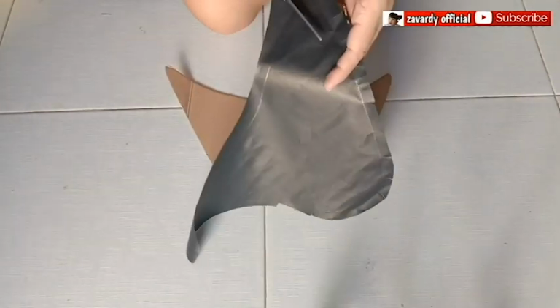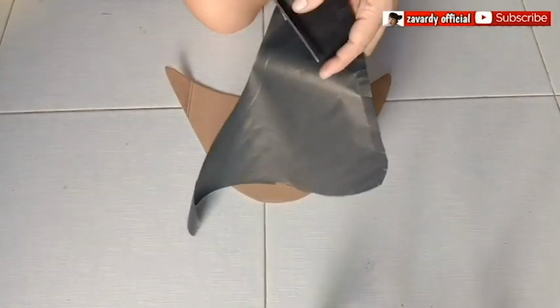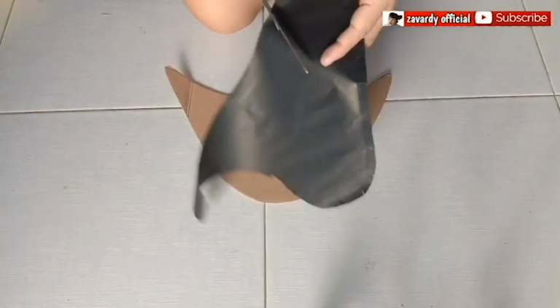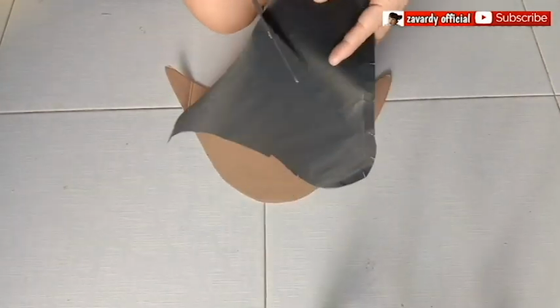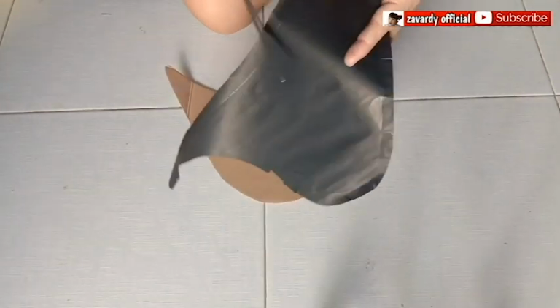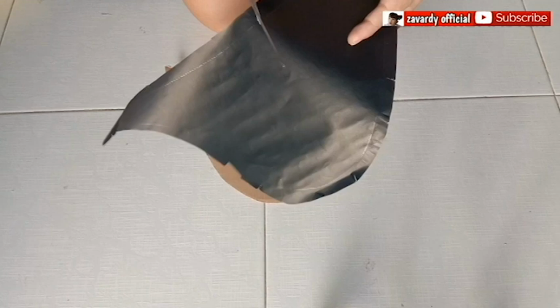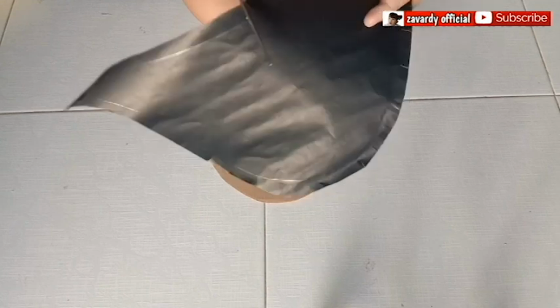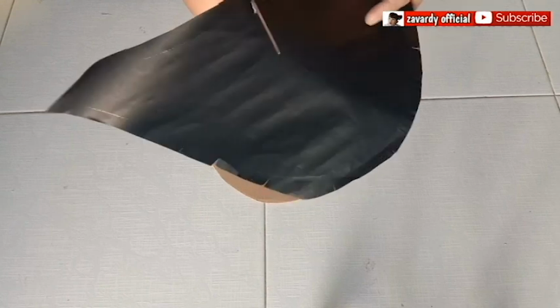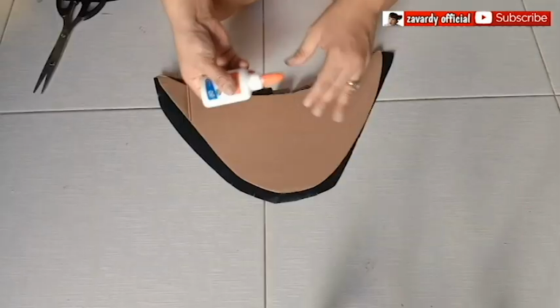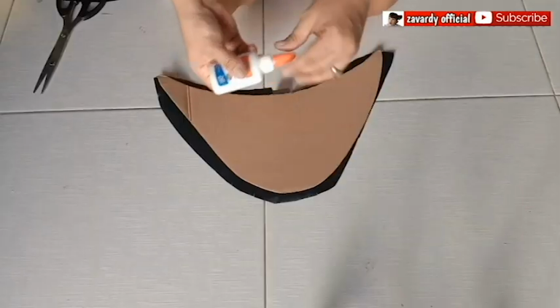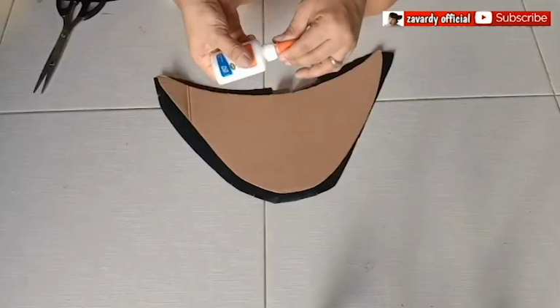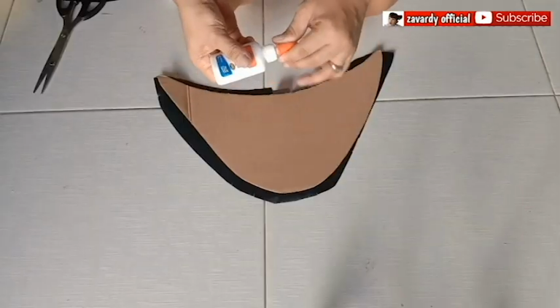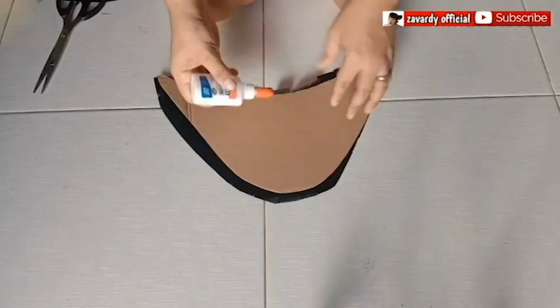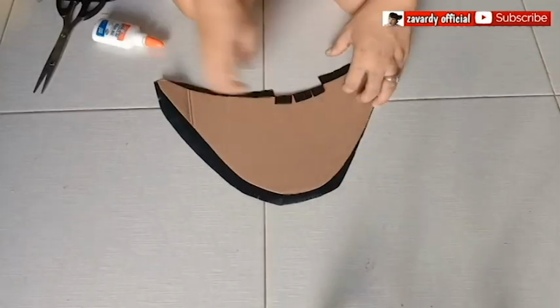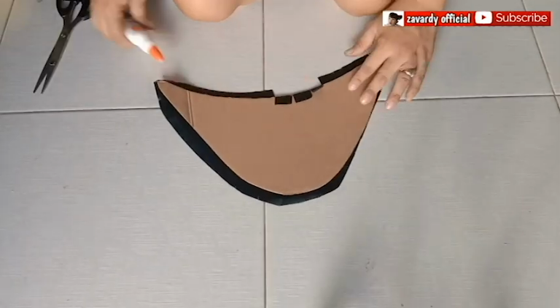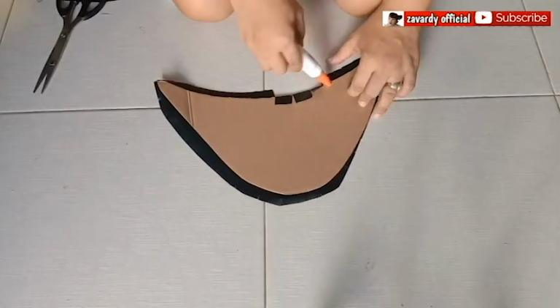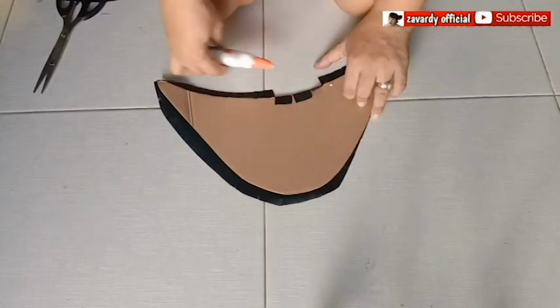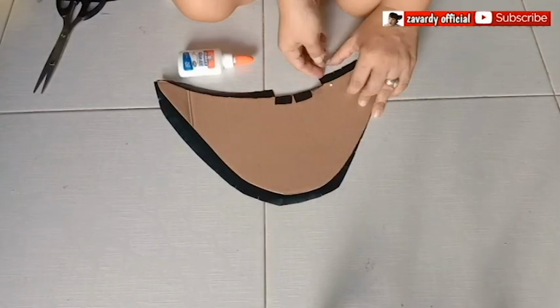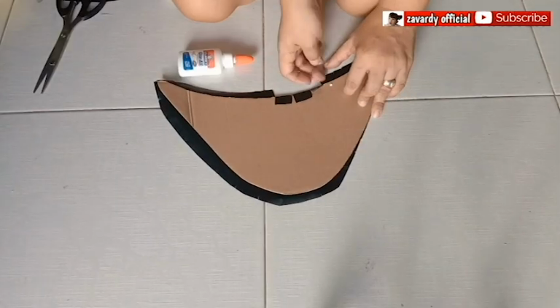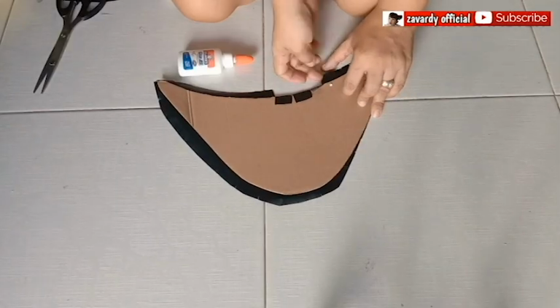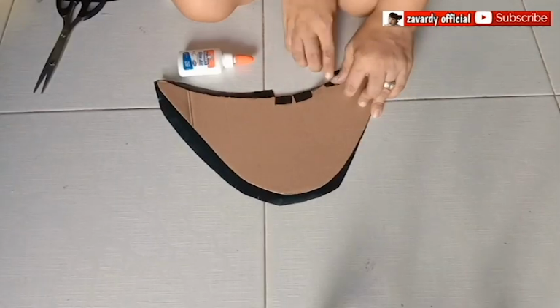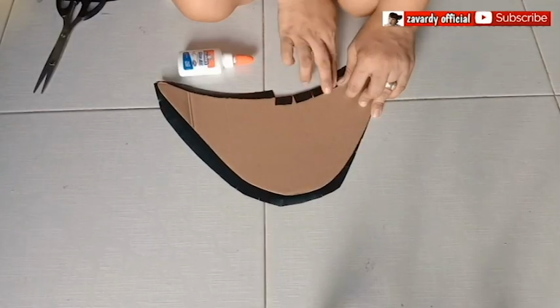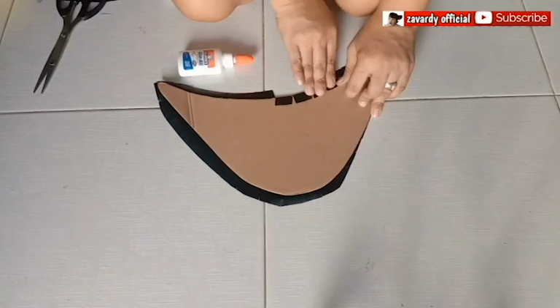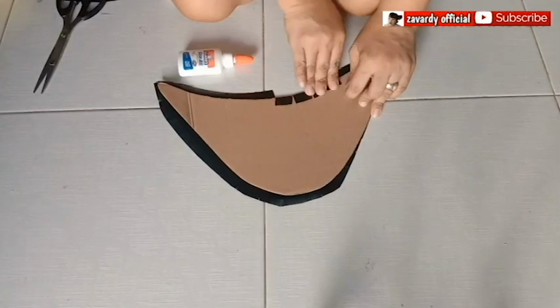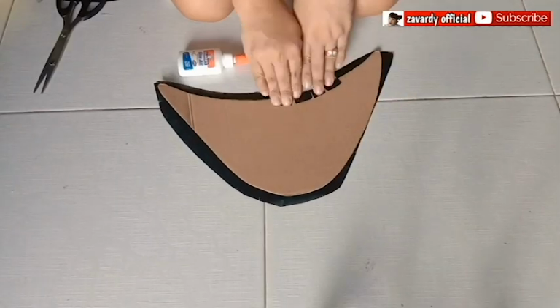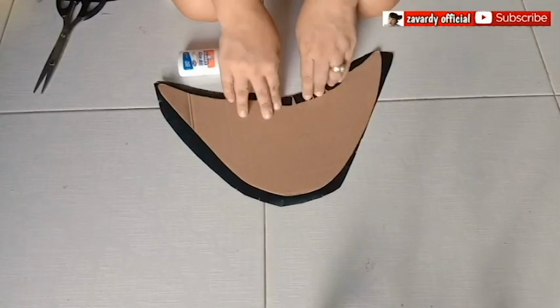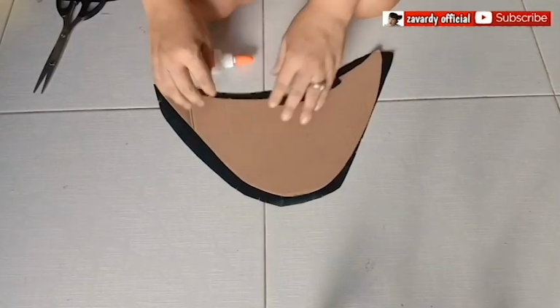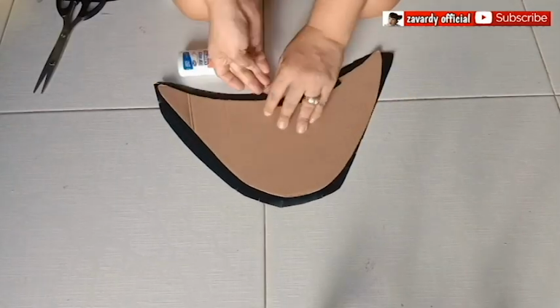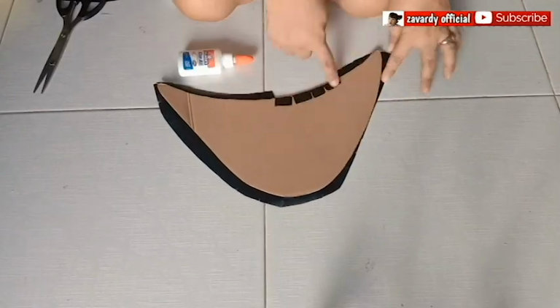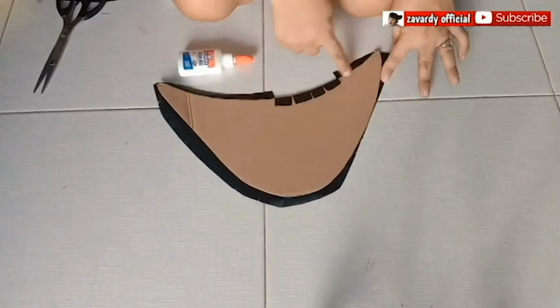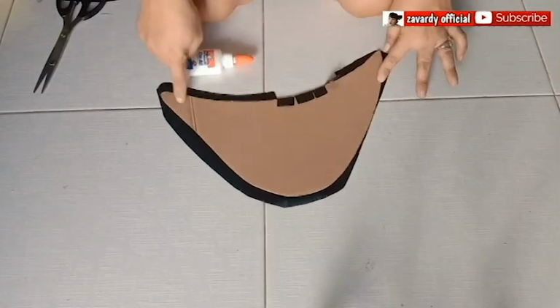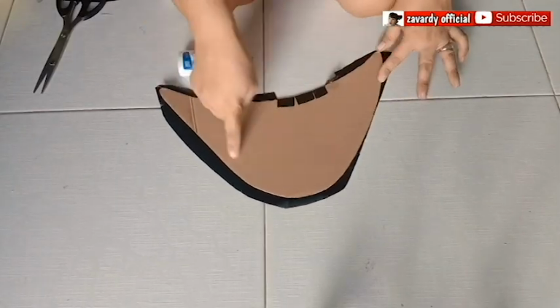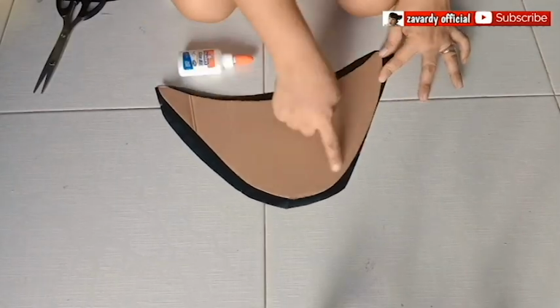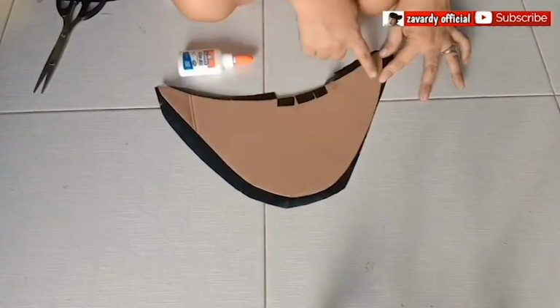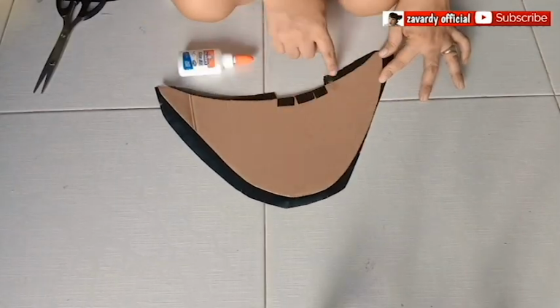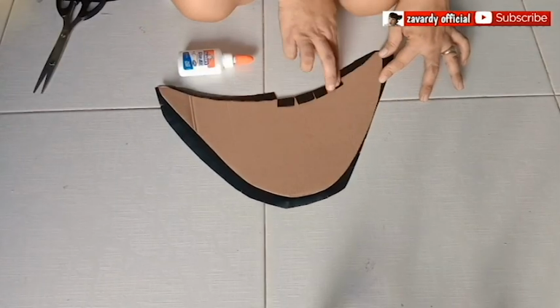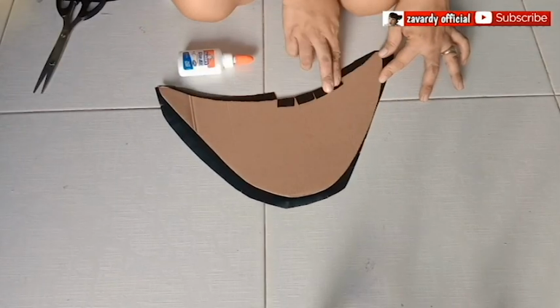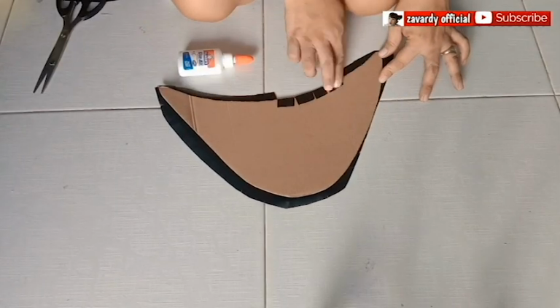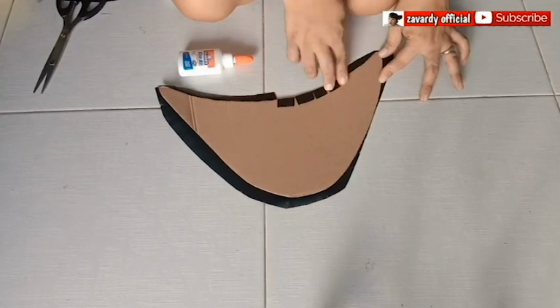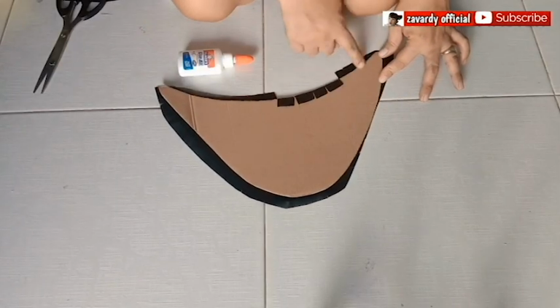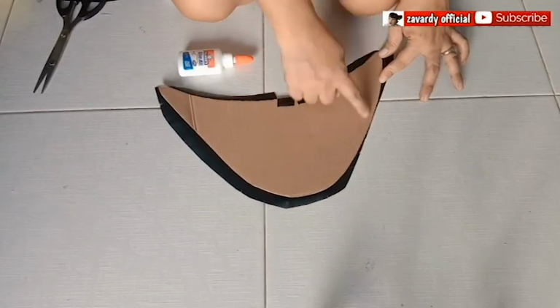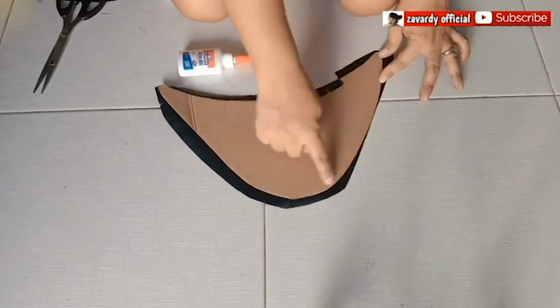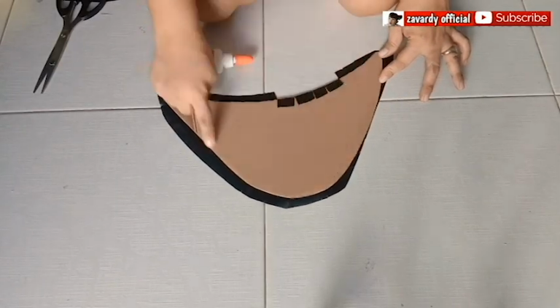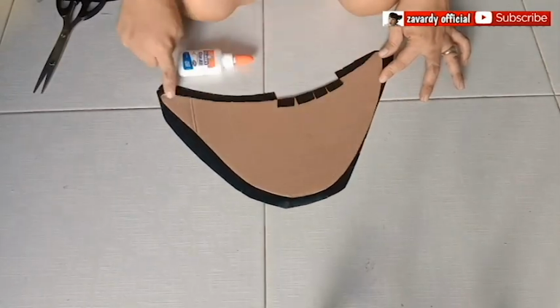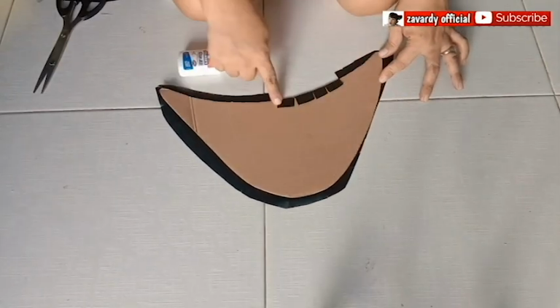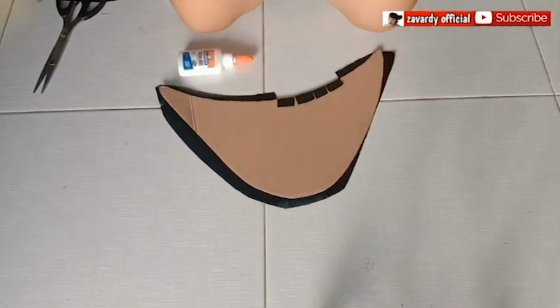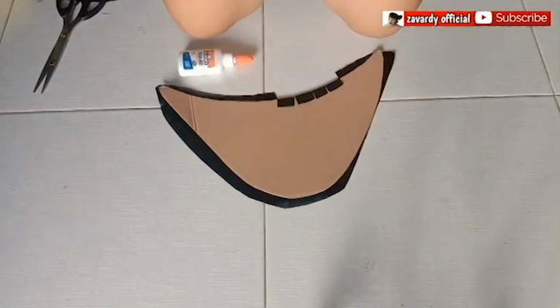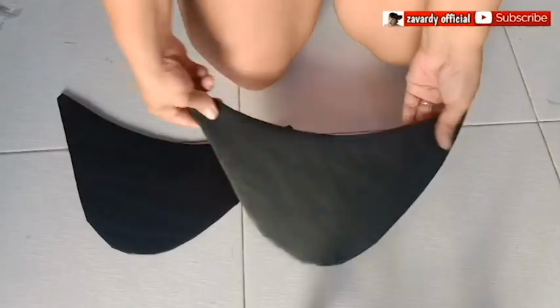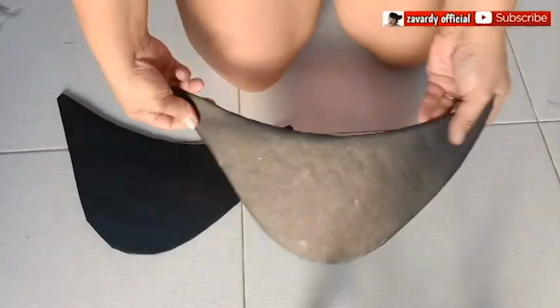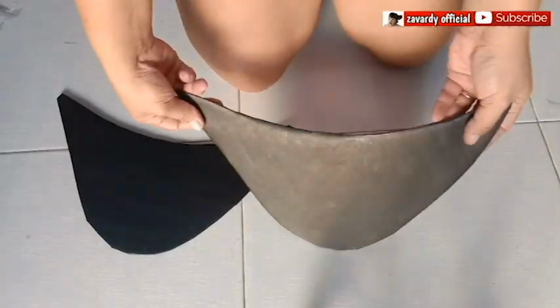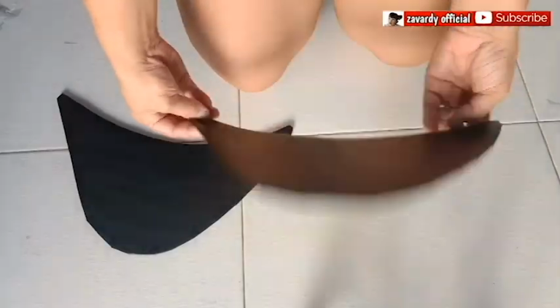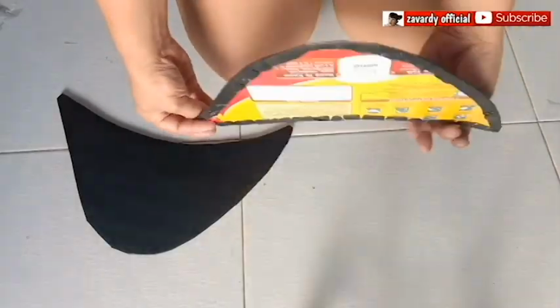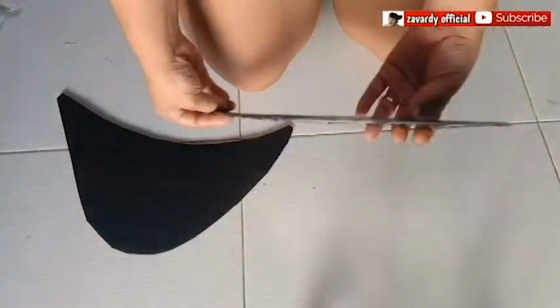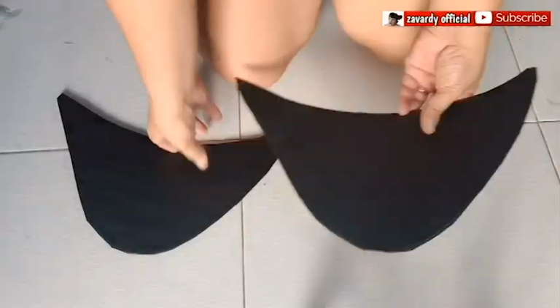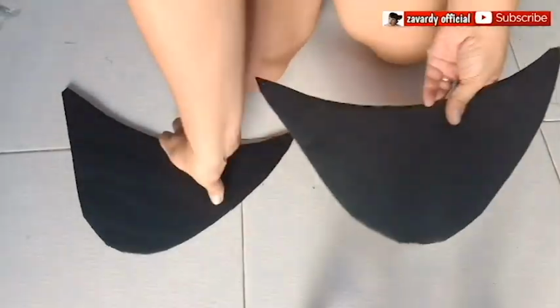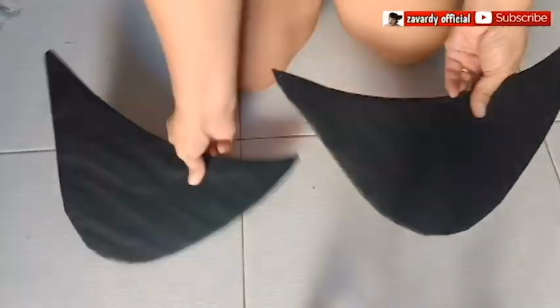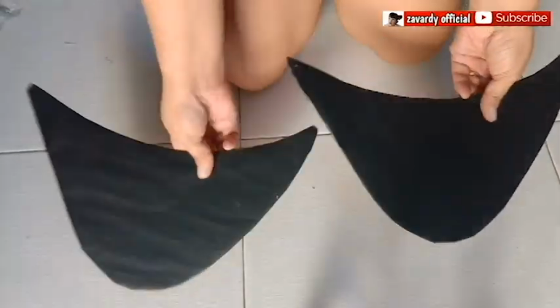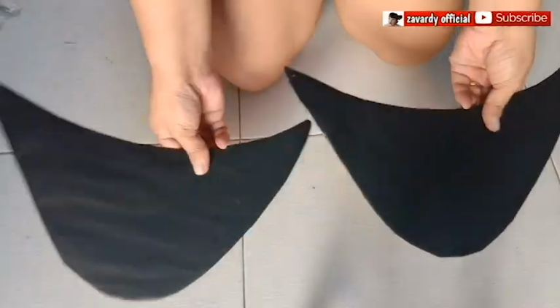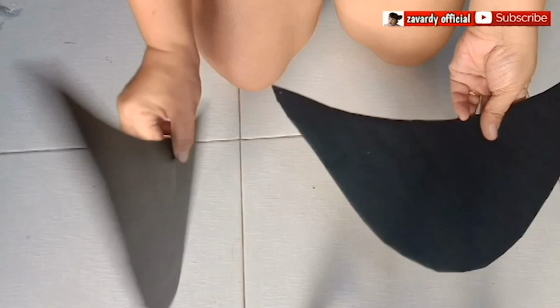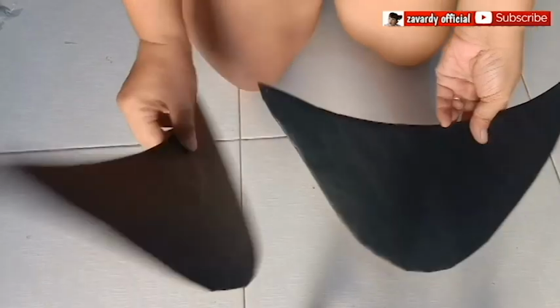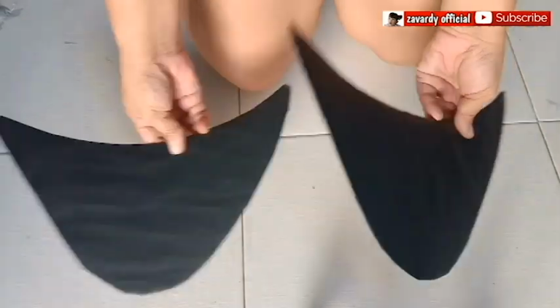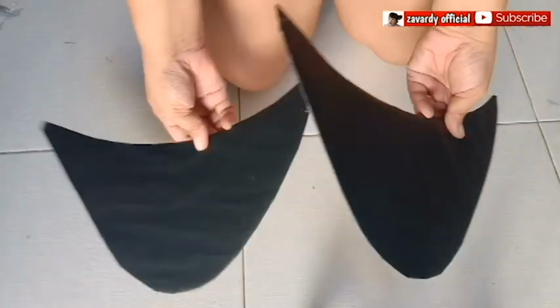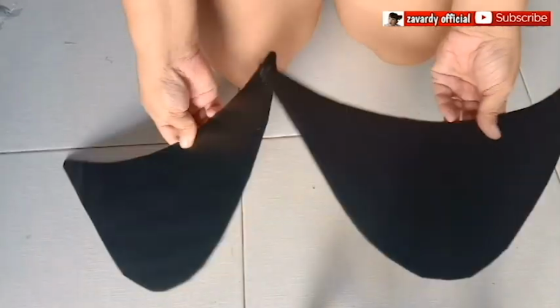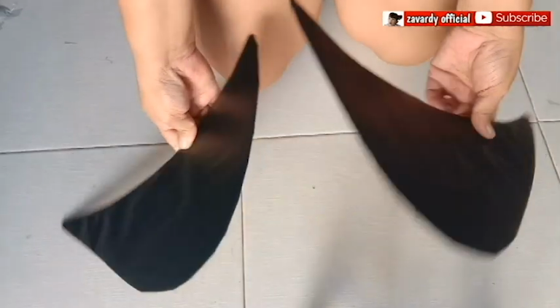Now glue it. You can stick with hot glue if you like. And then attach these two together.